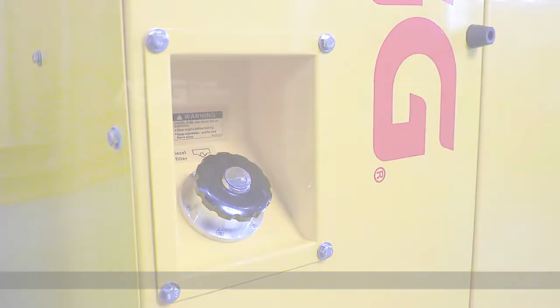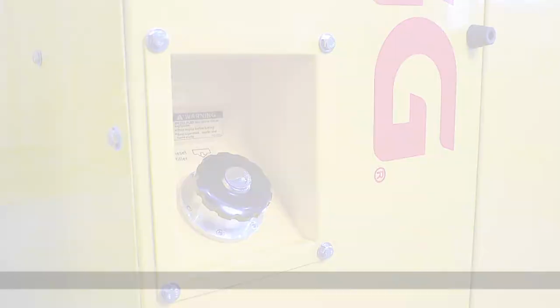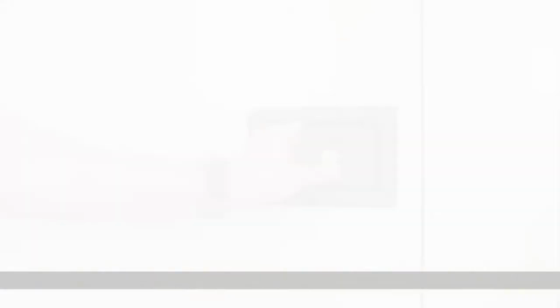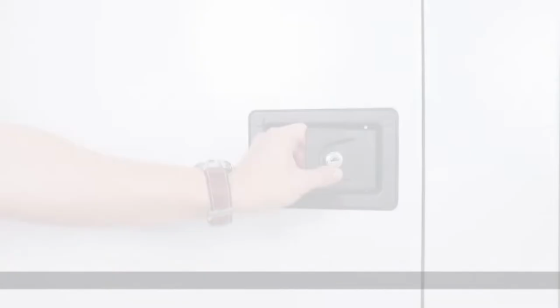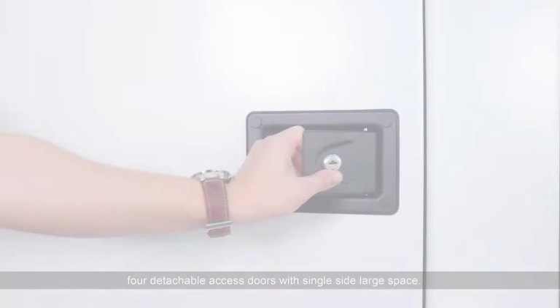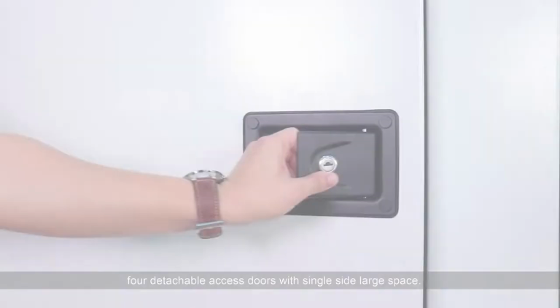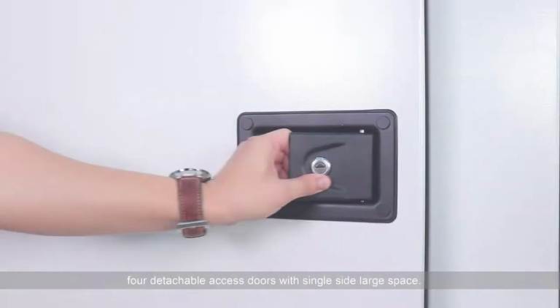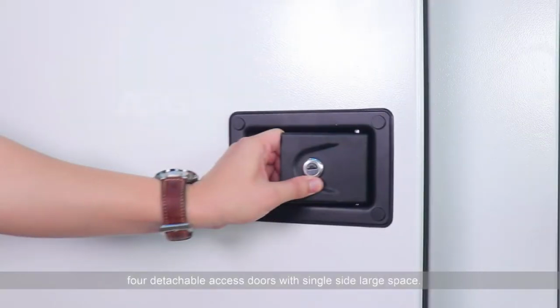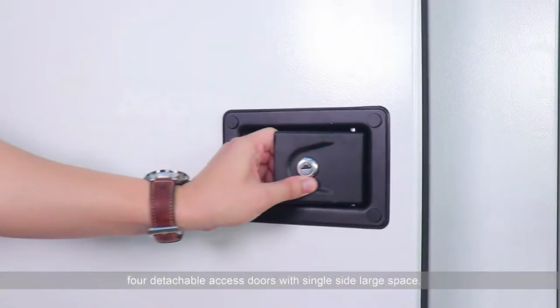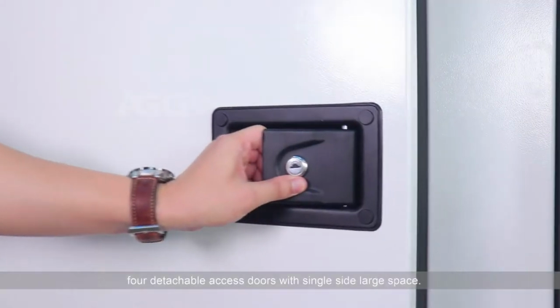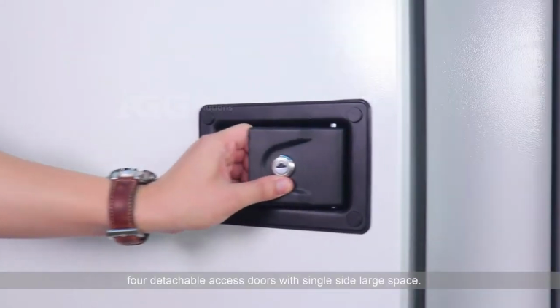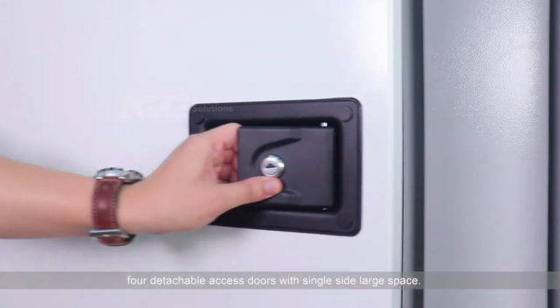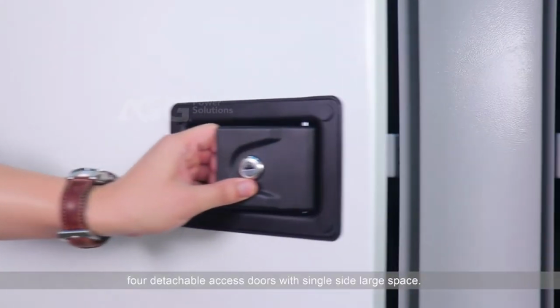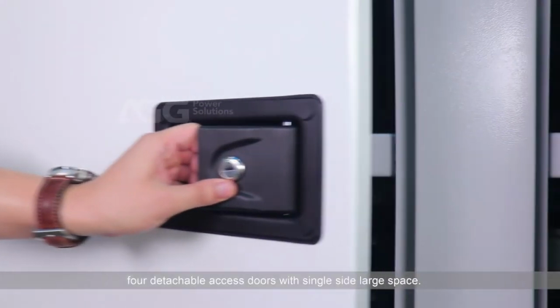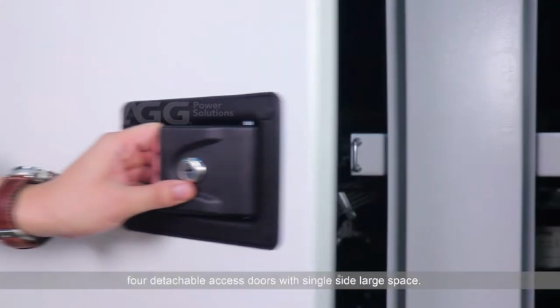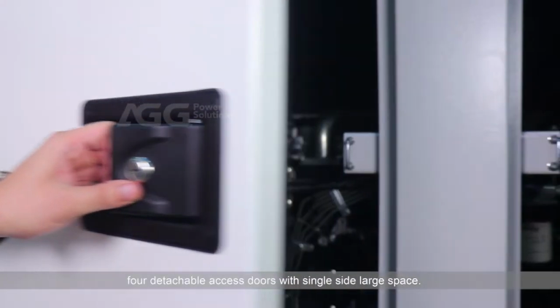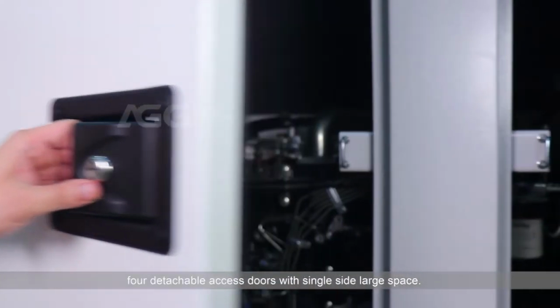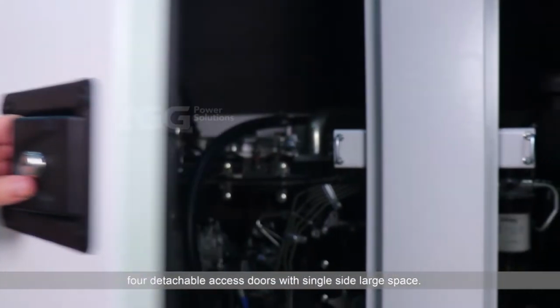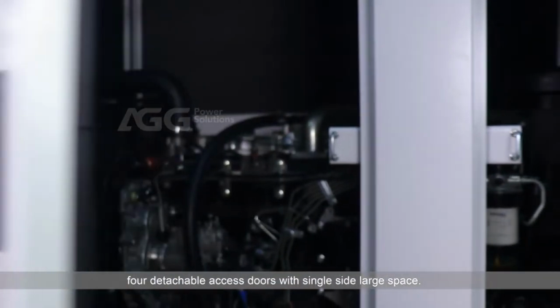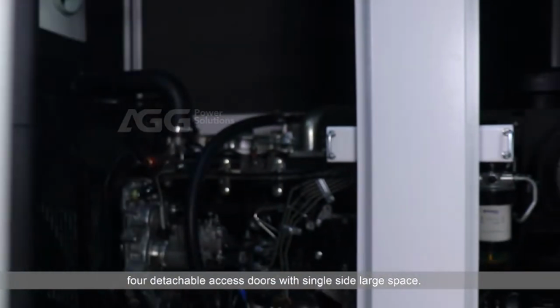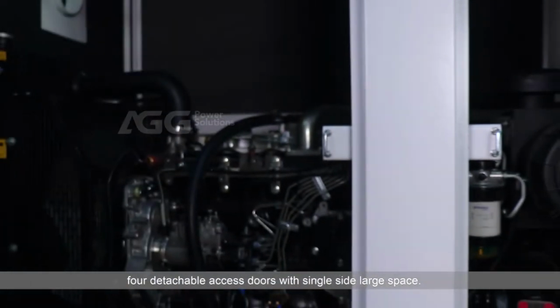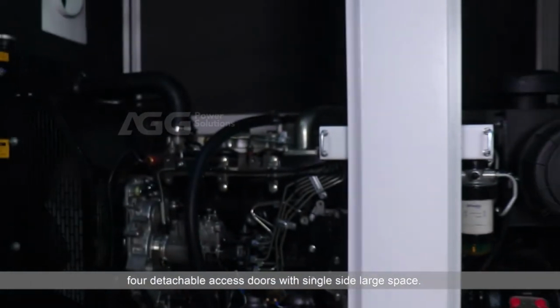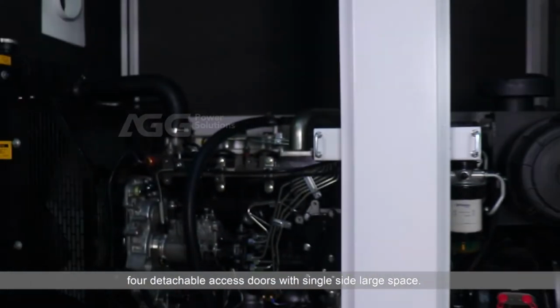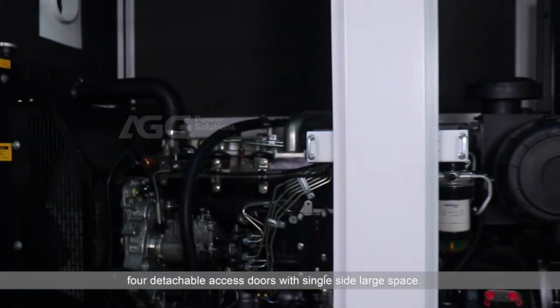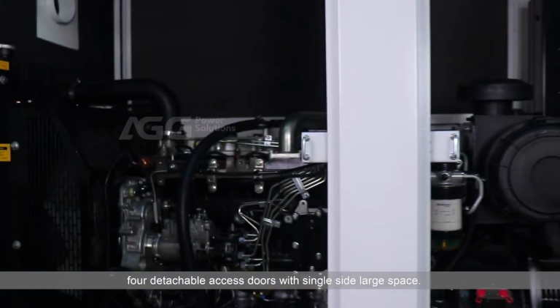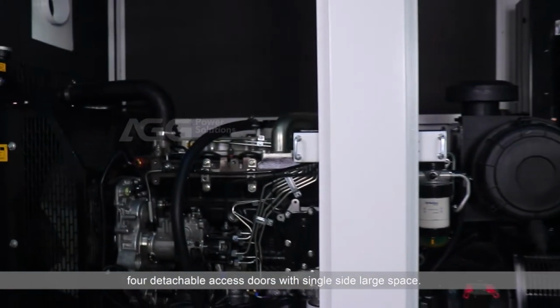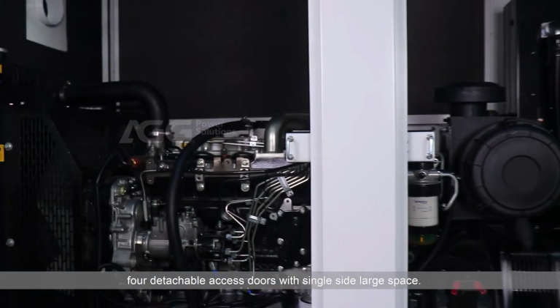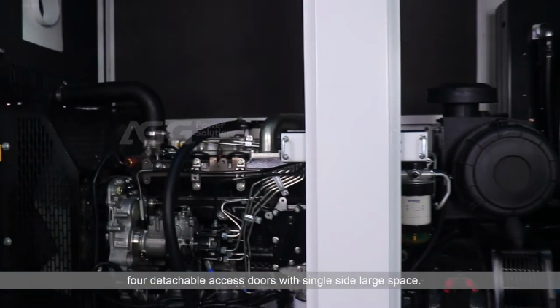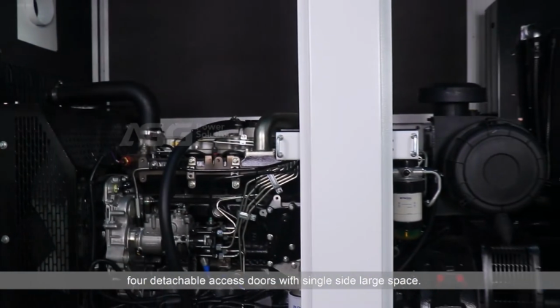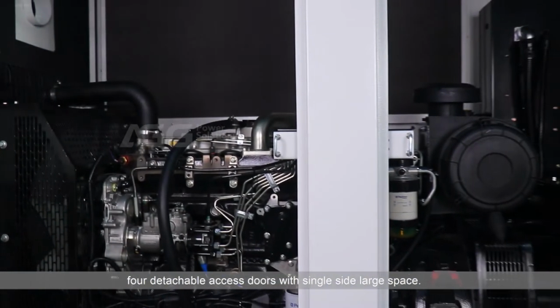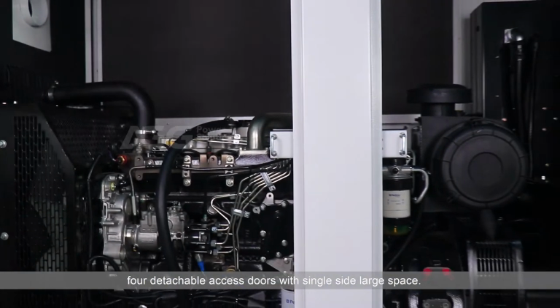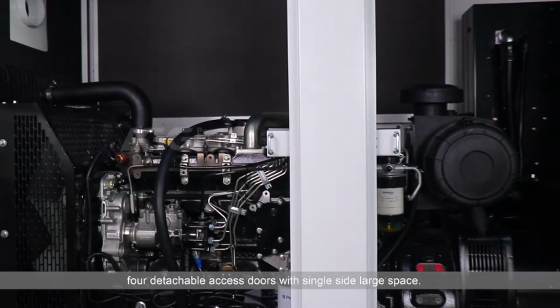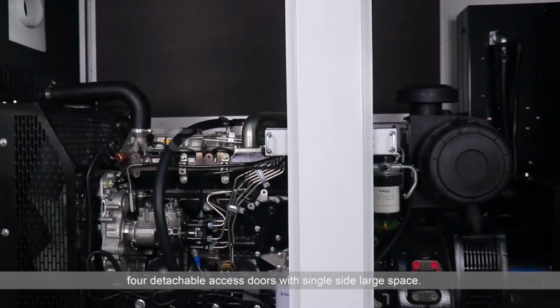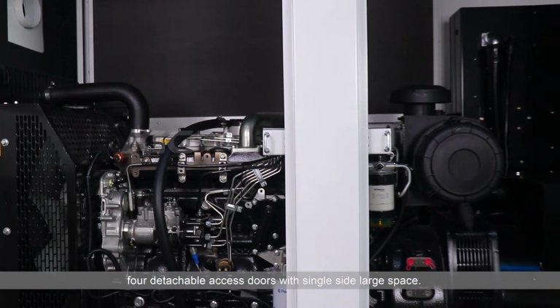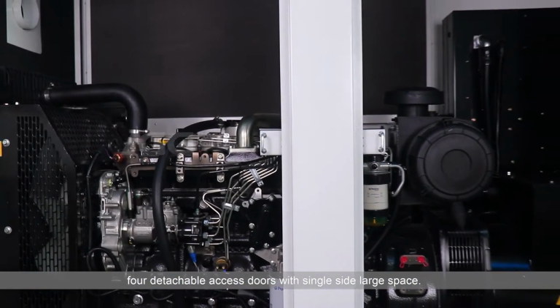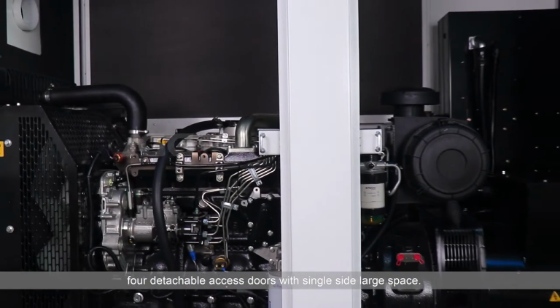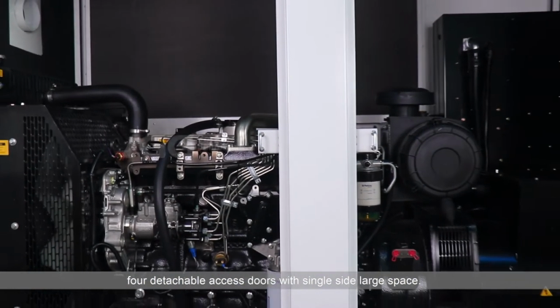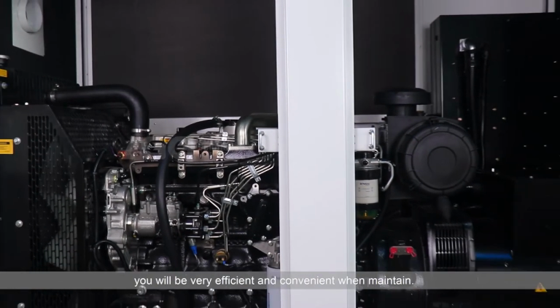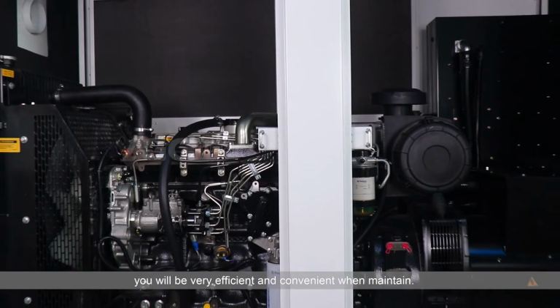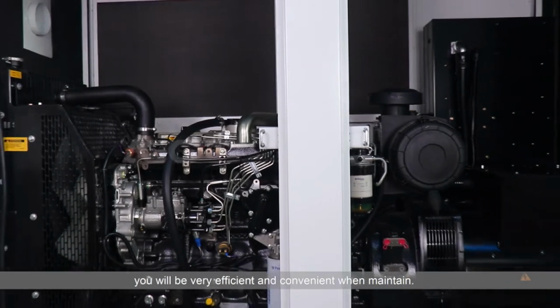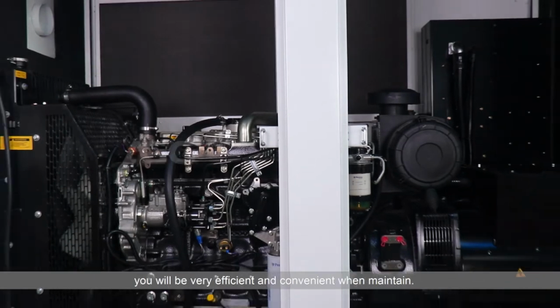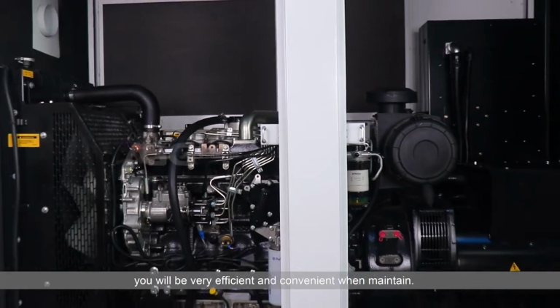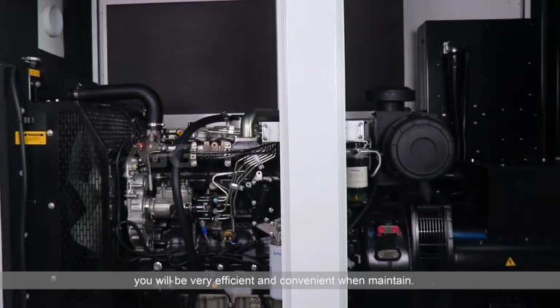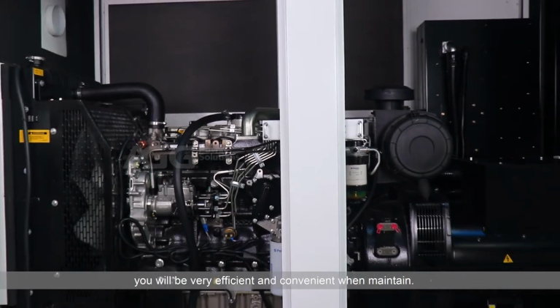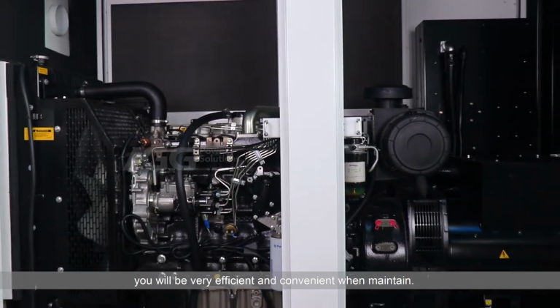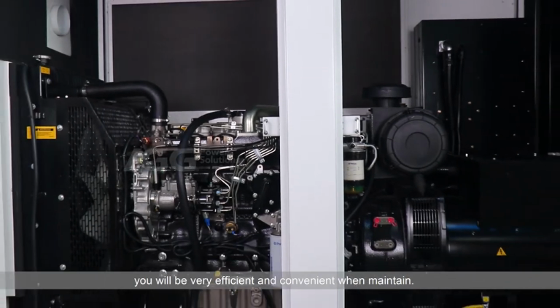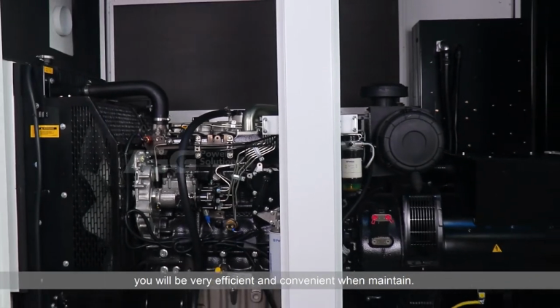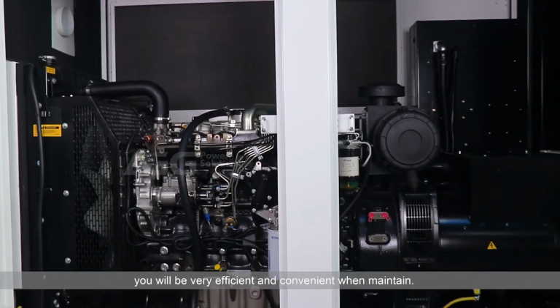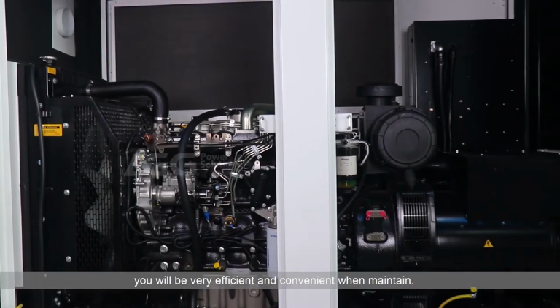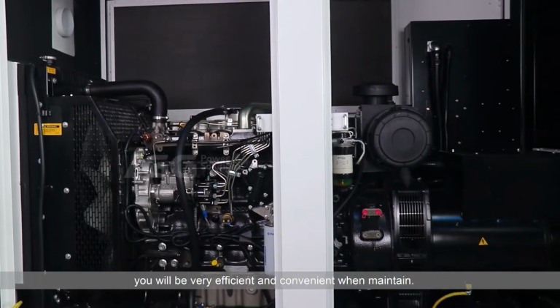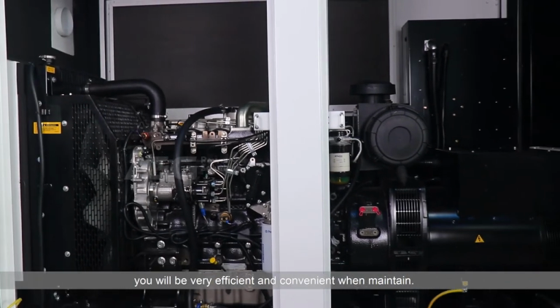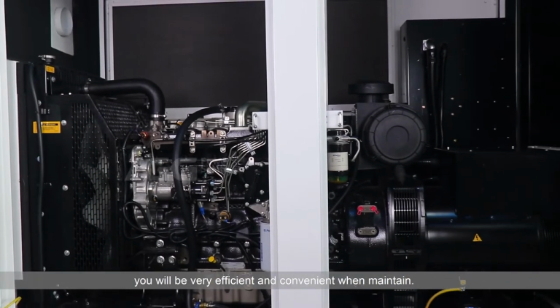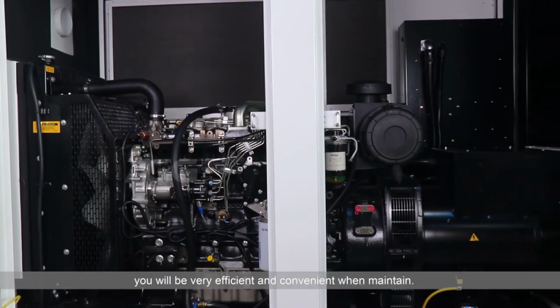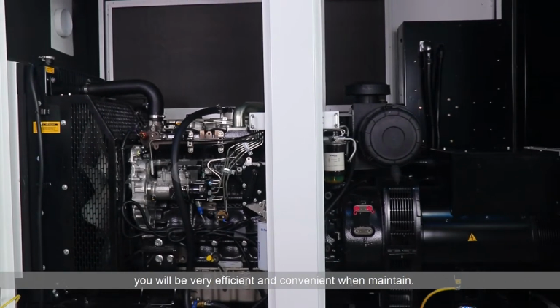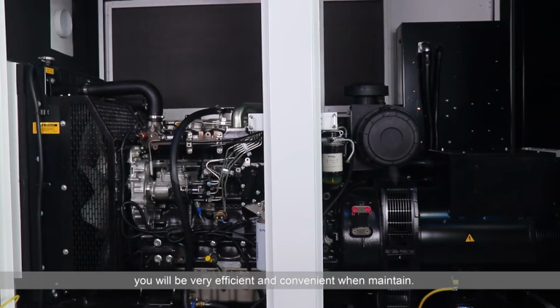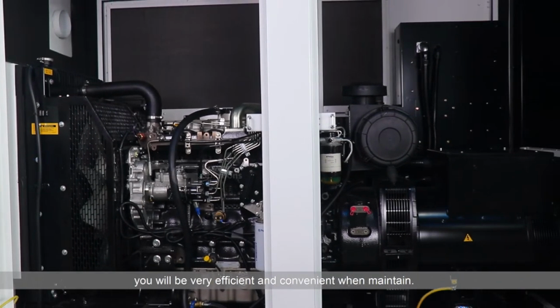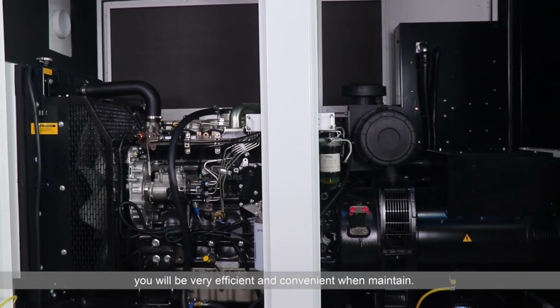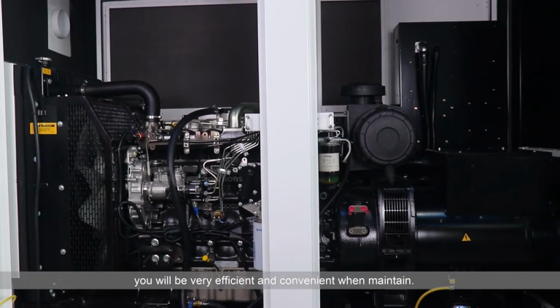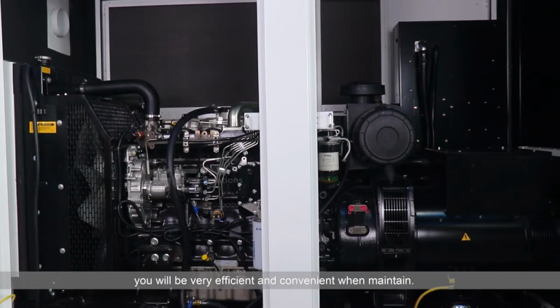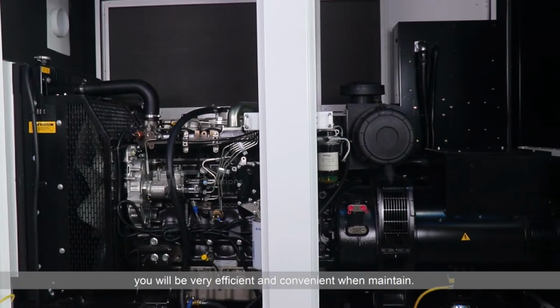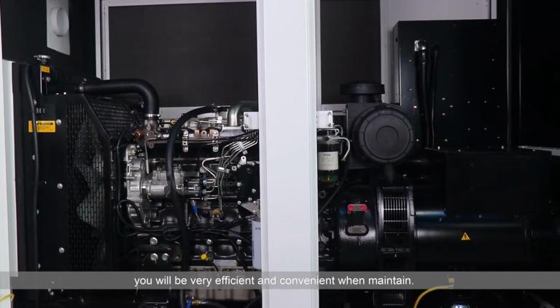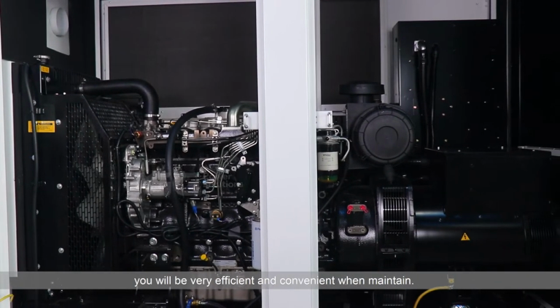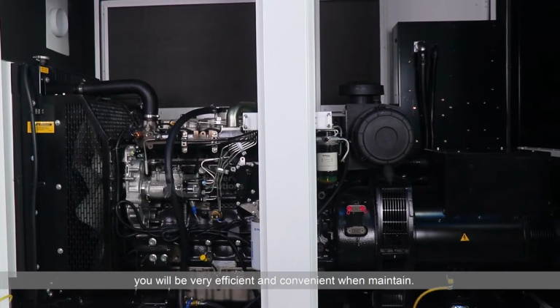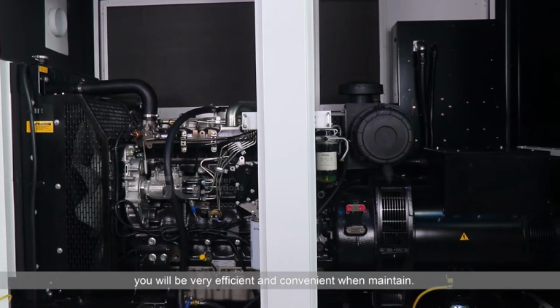The detachable access doors provide single-side large space, making maintenance very efficient and convenient.